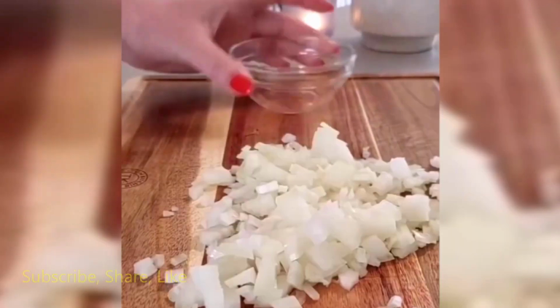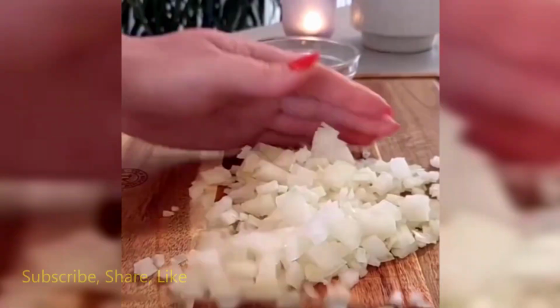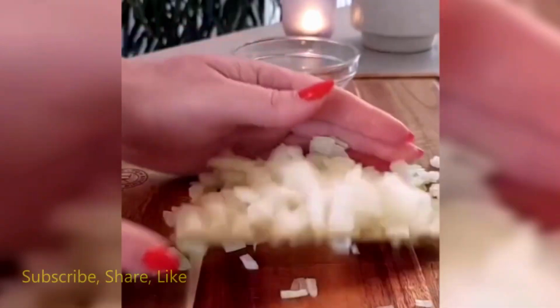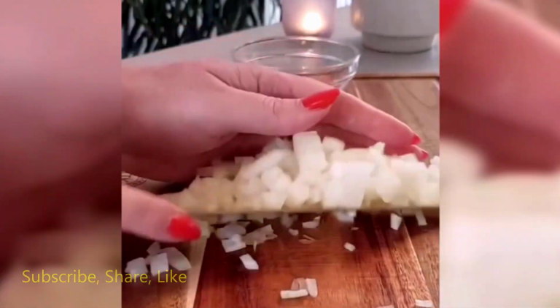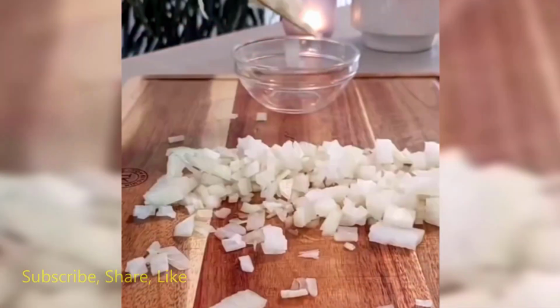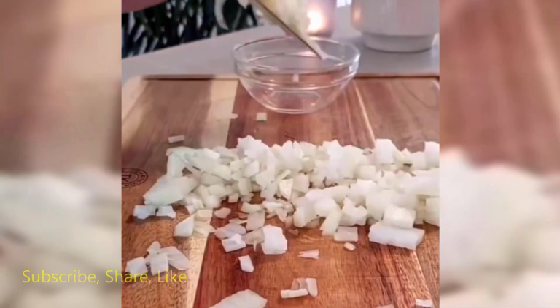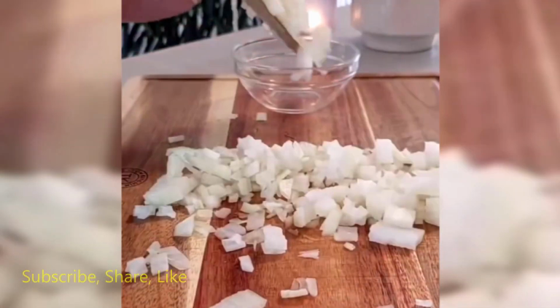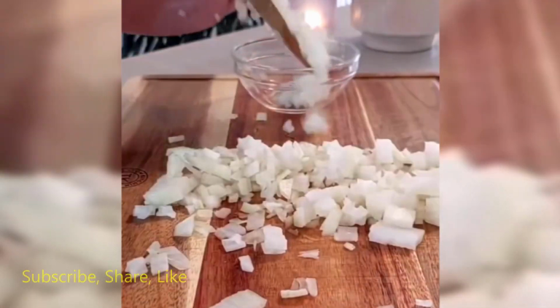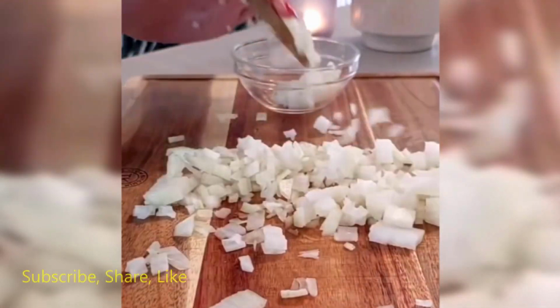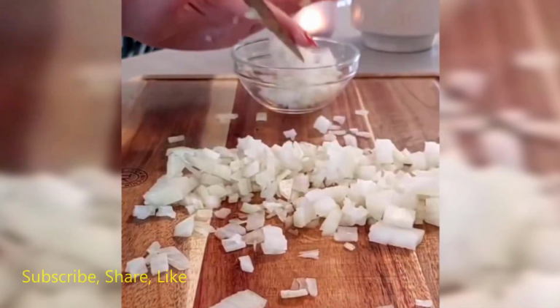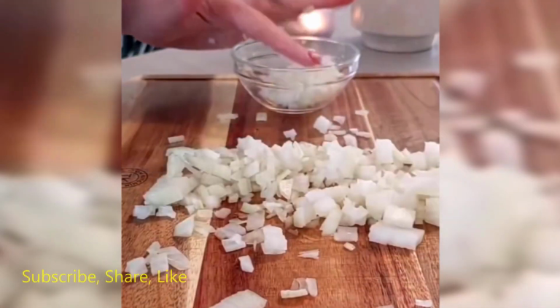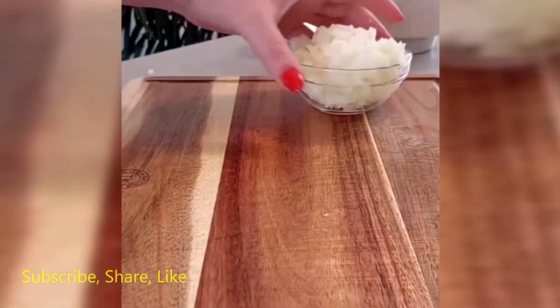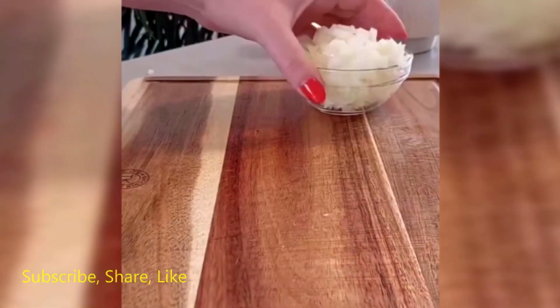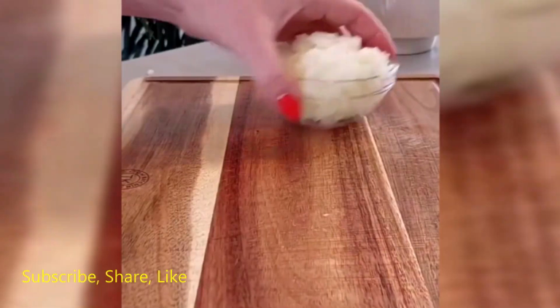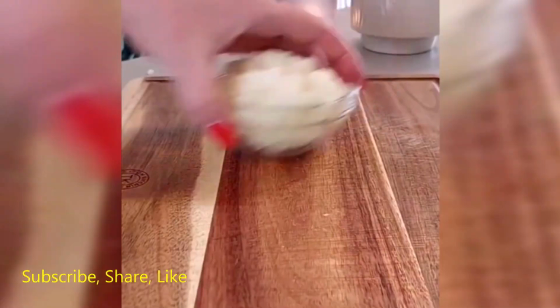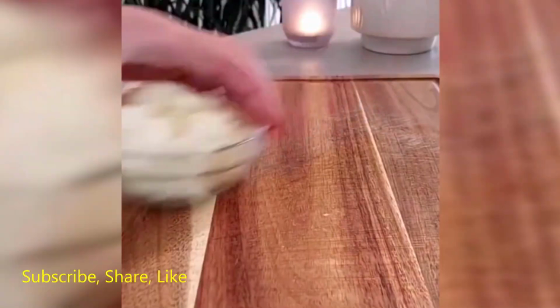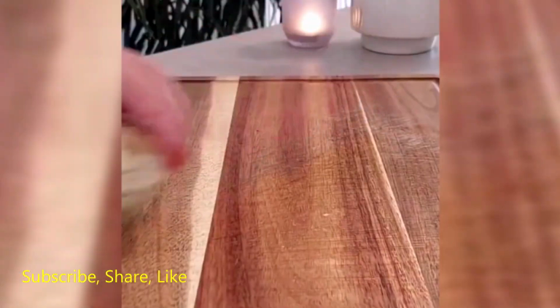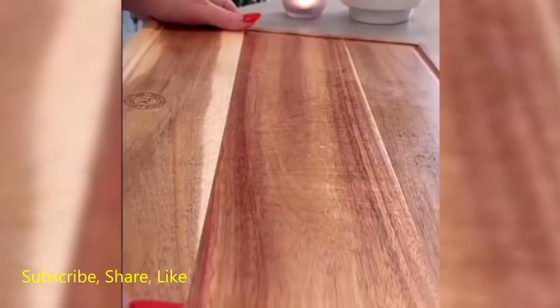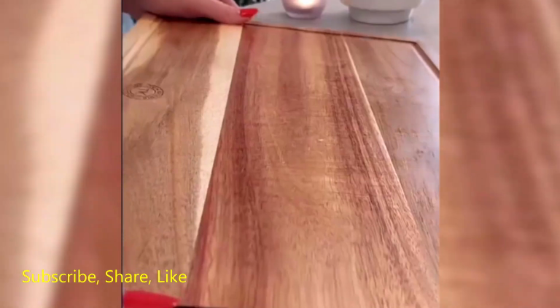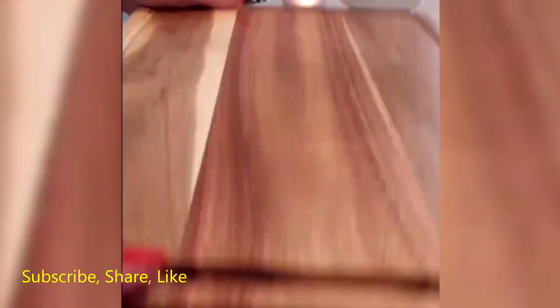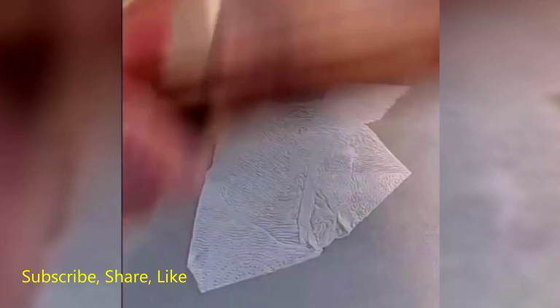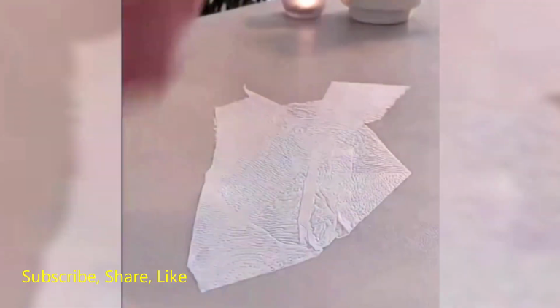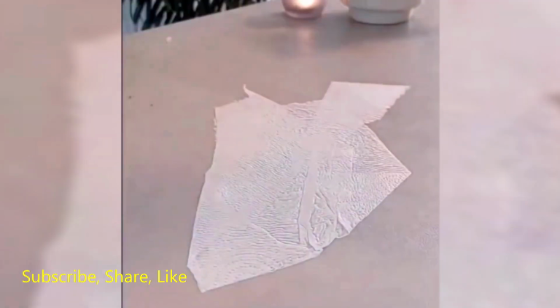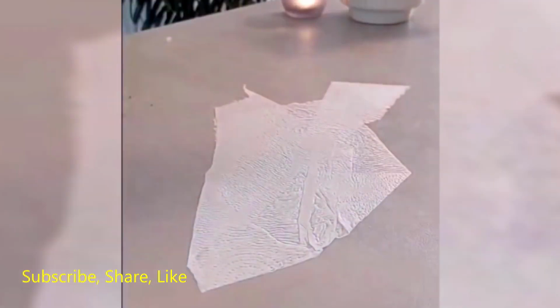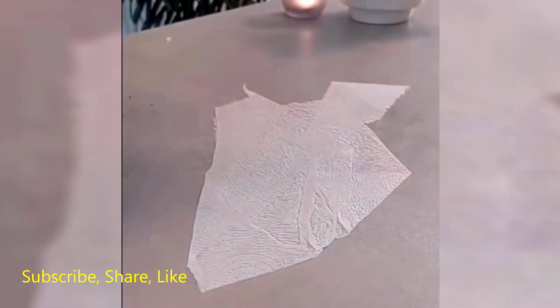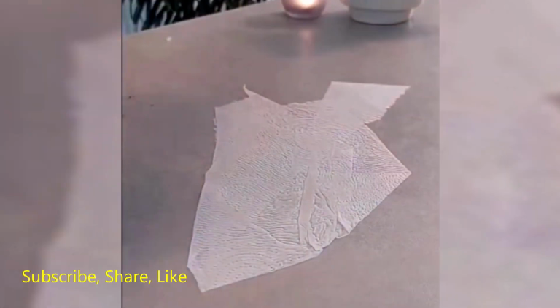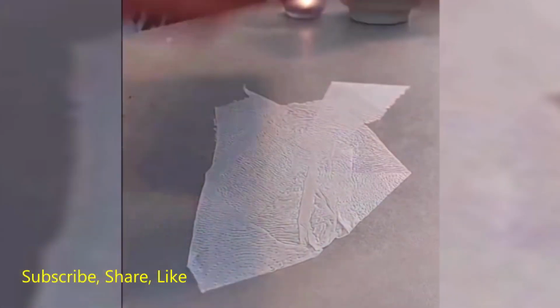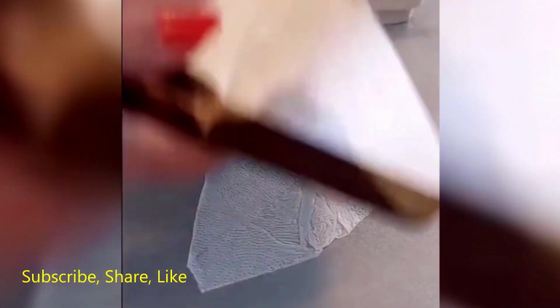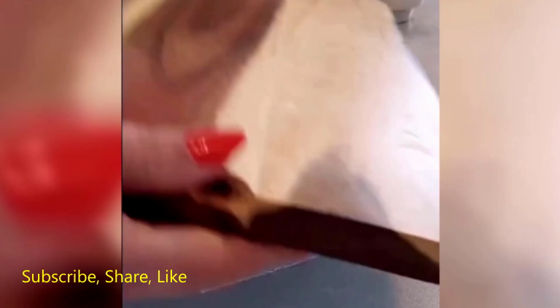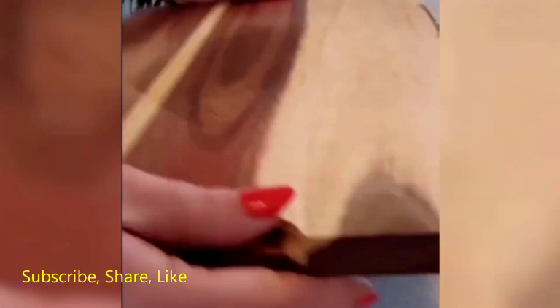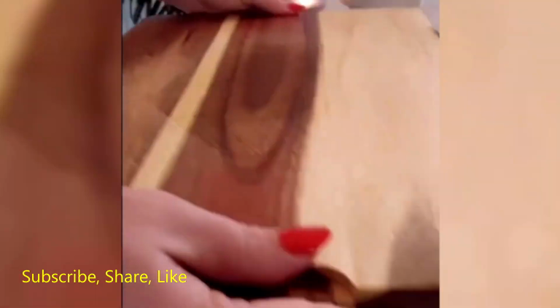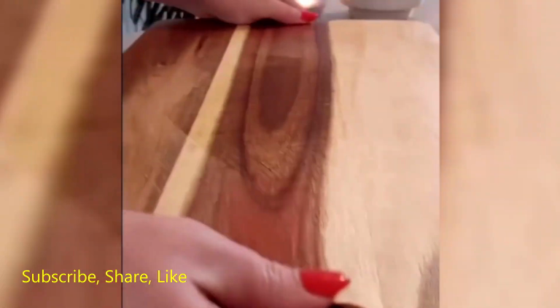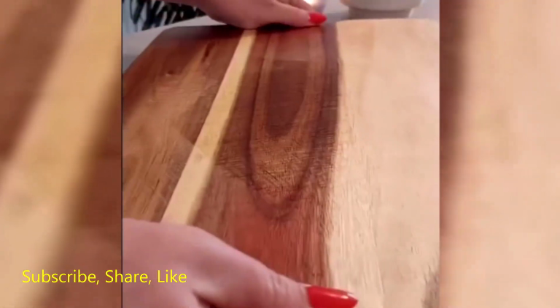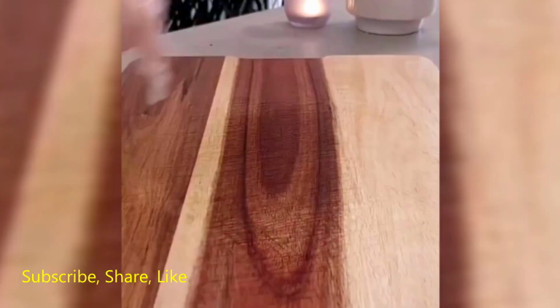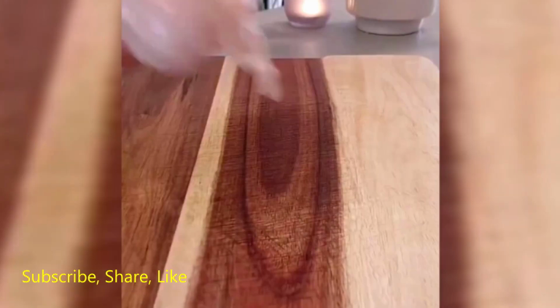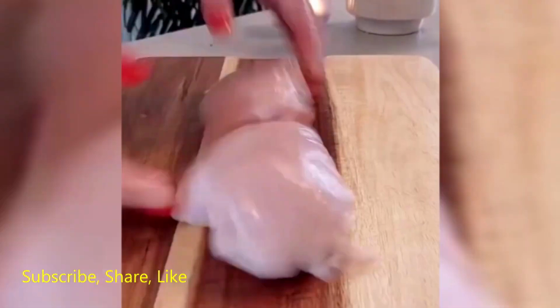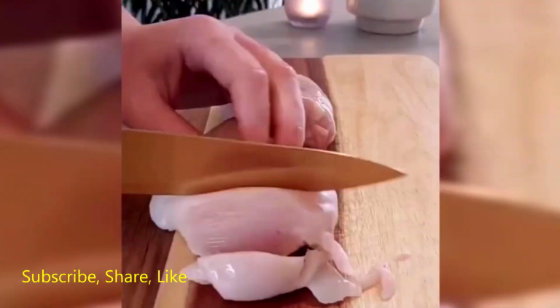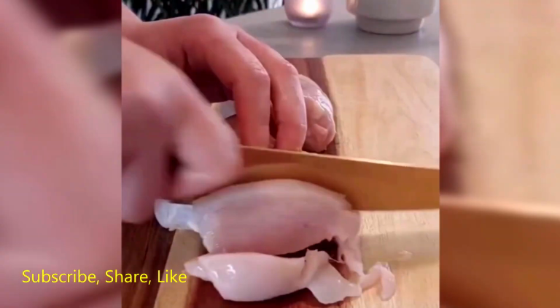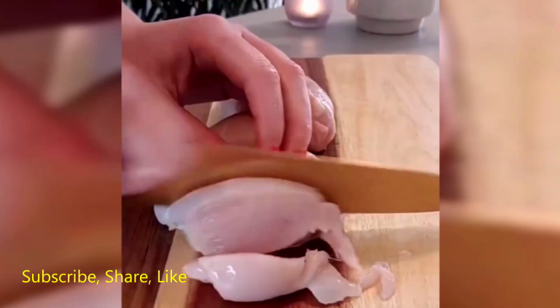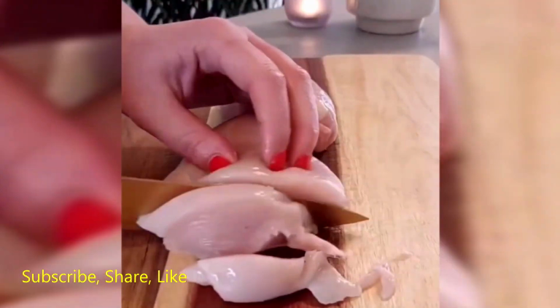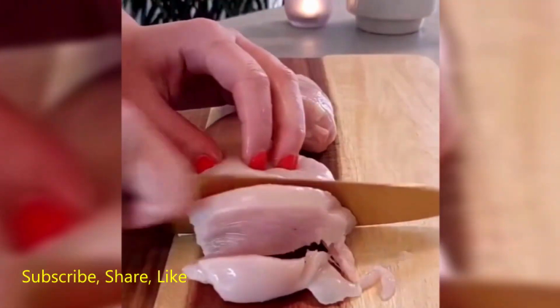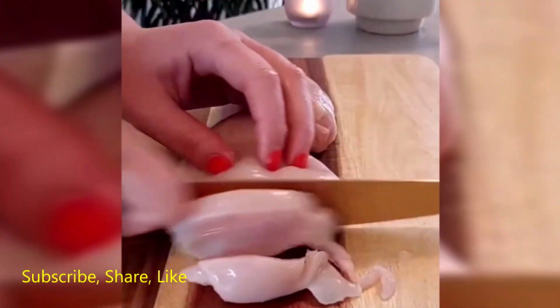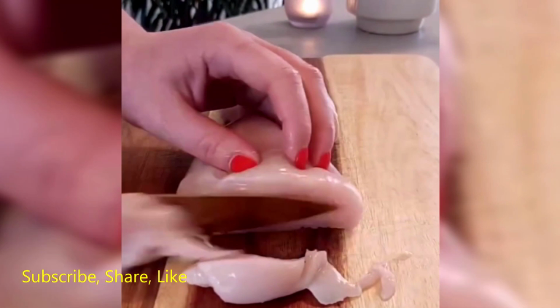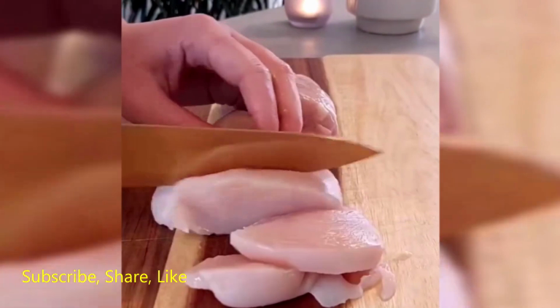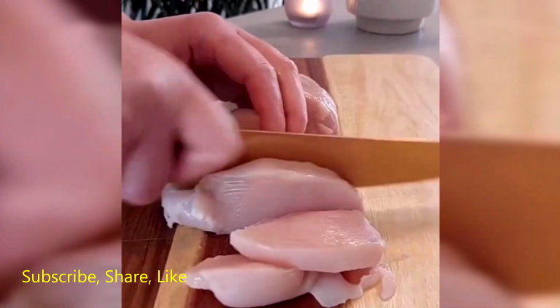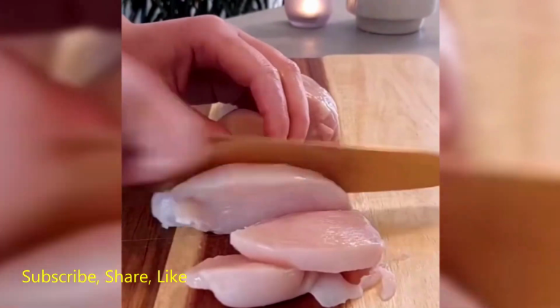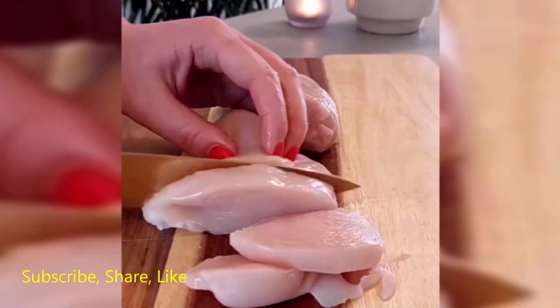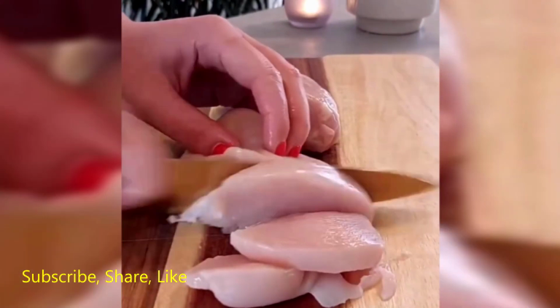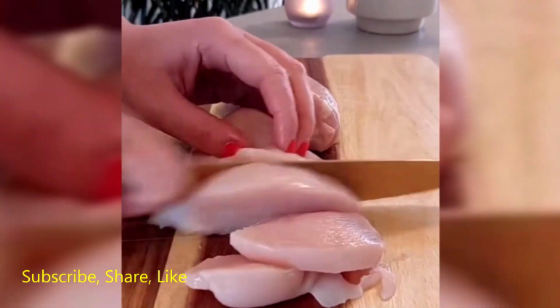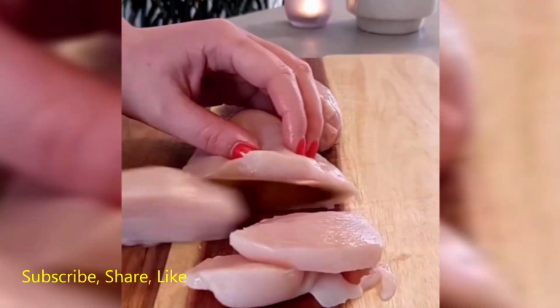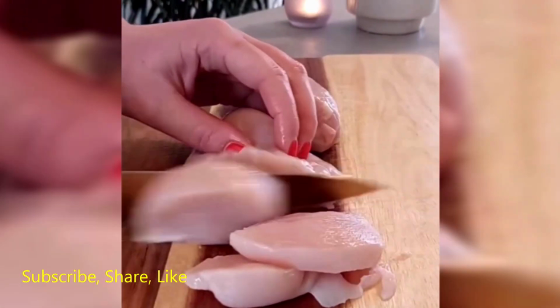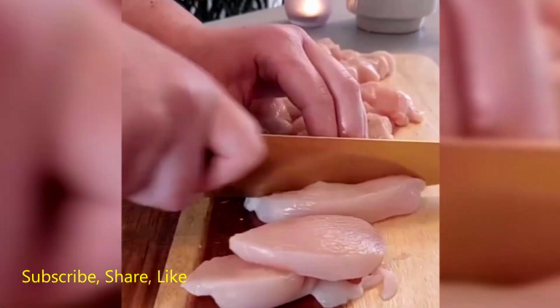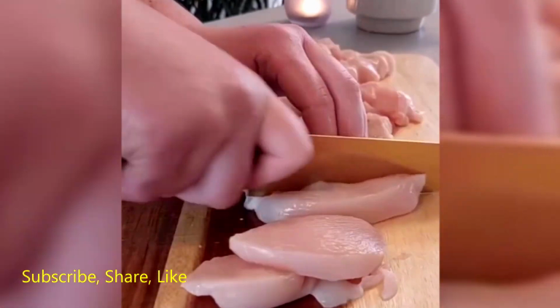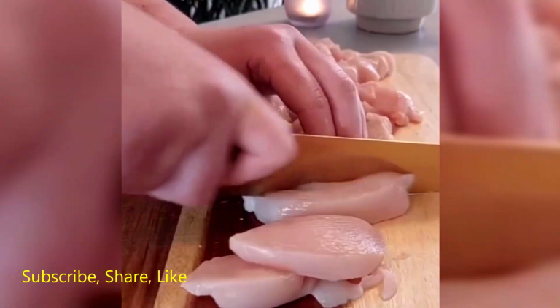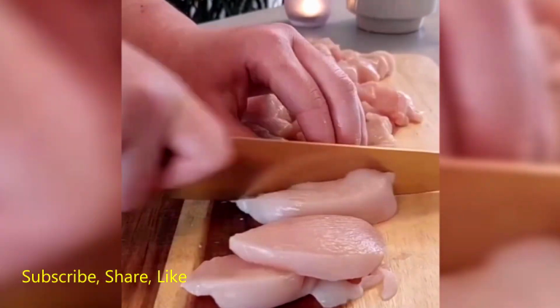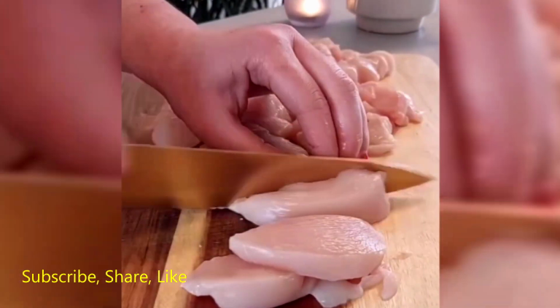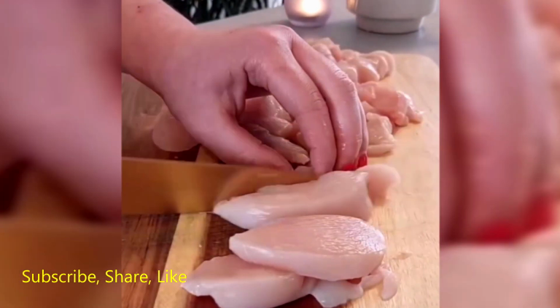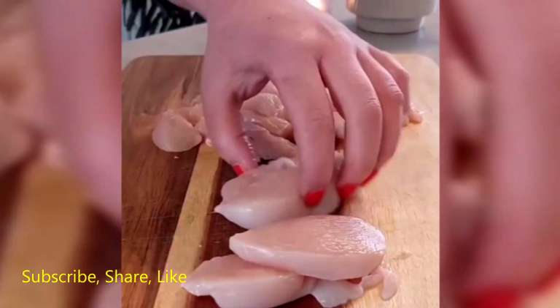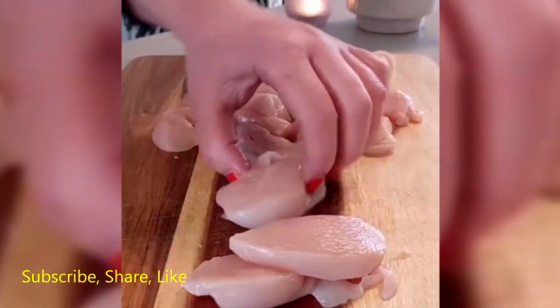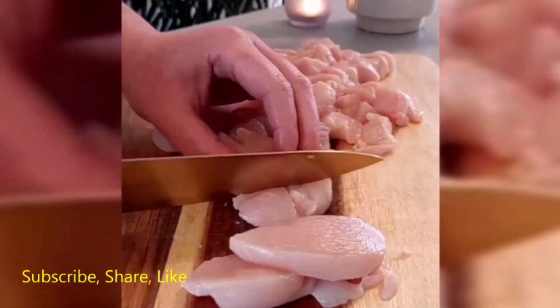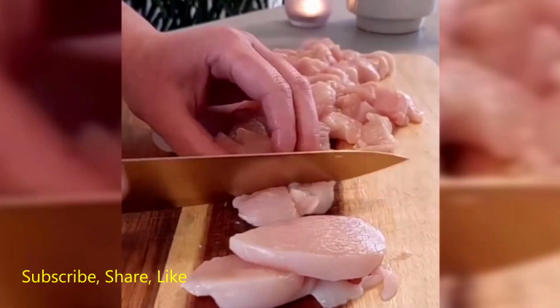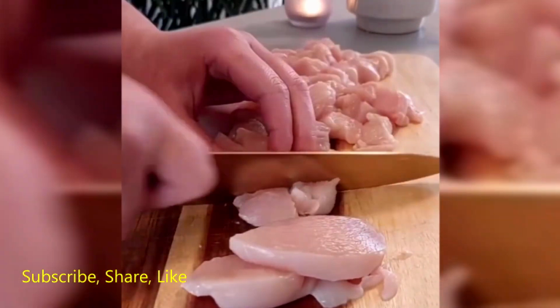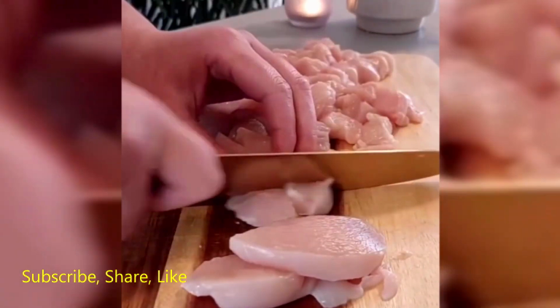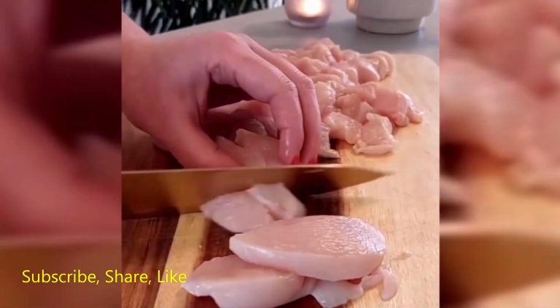Sauté the chopped onion in a pan with a little oil until soft. Add the marinated chicken to the pan and cook until browned.